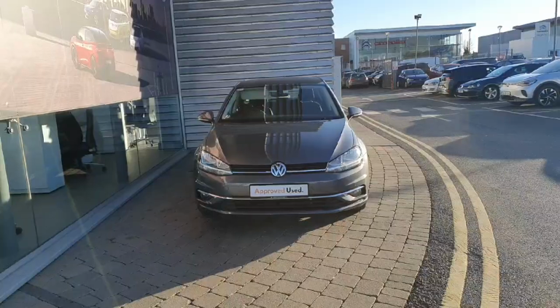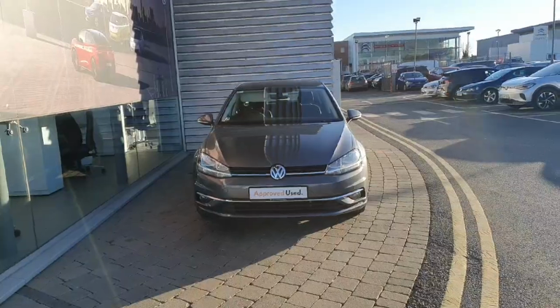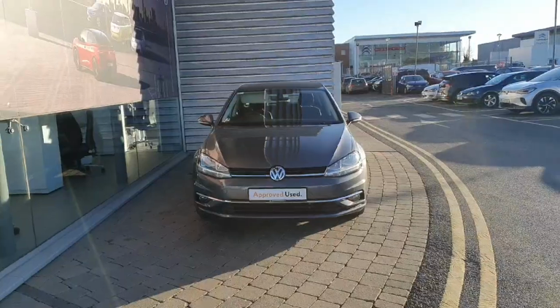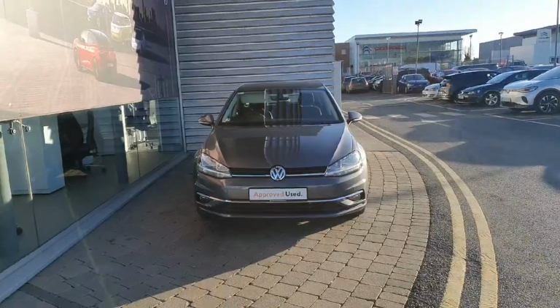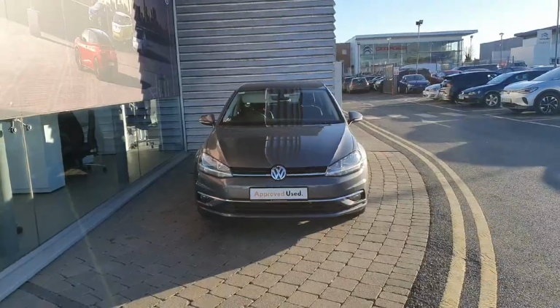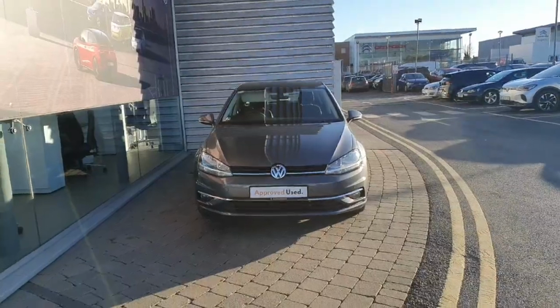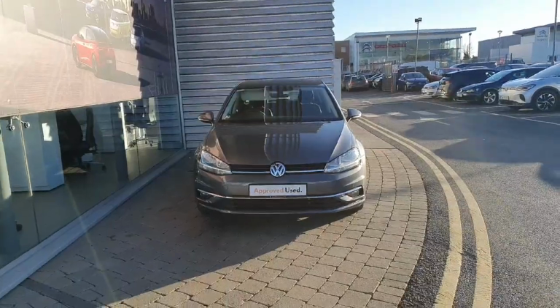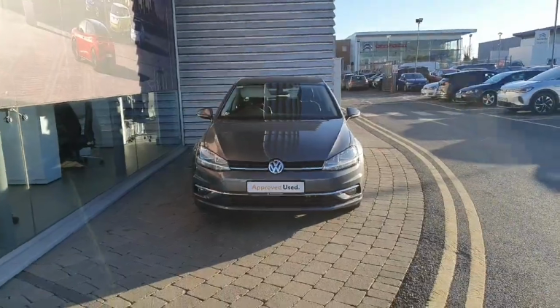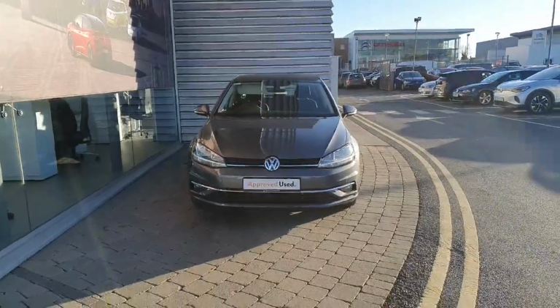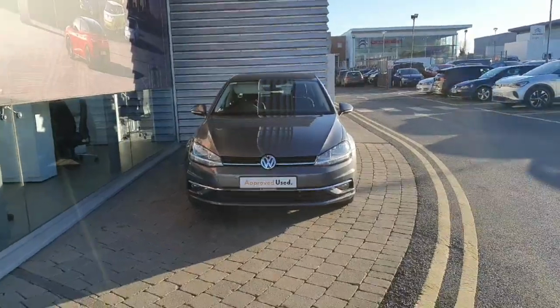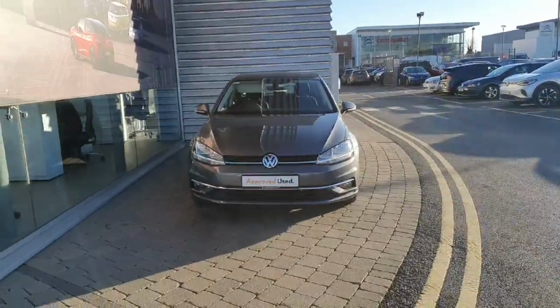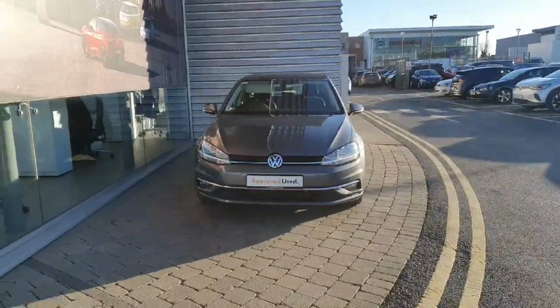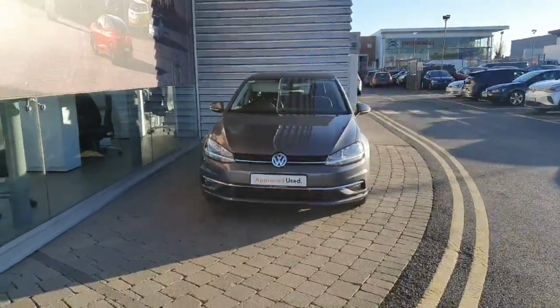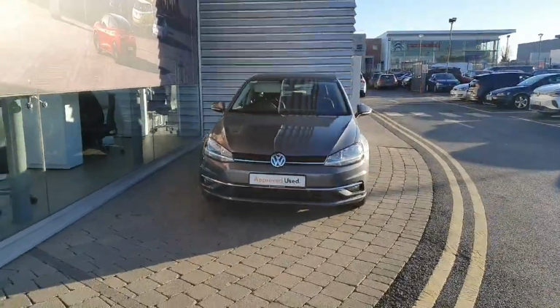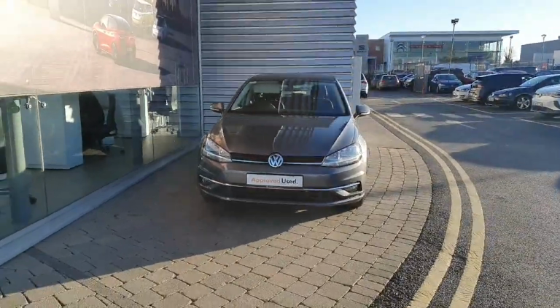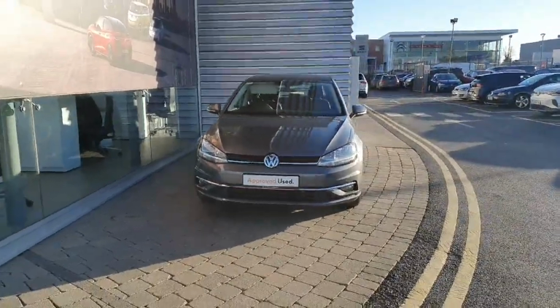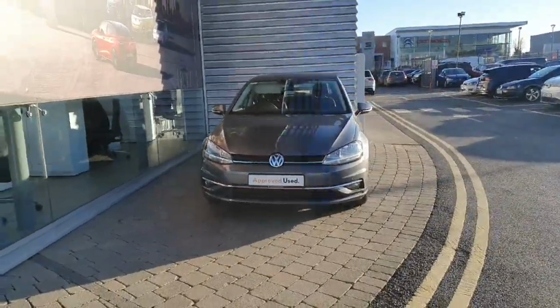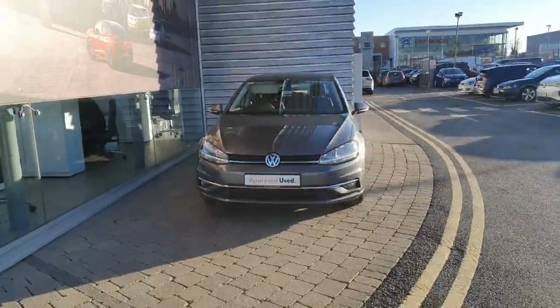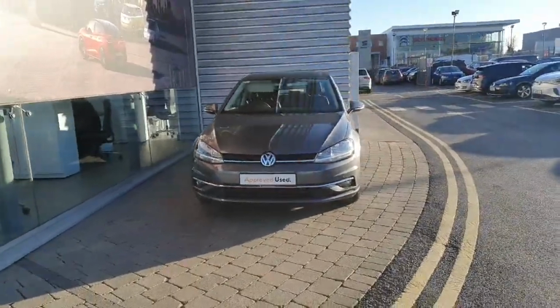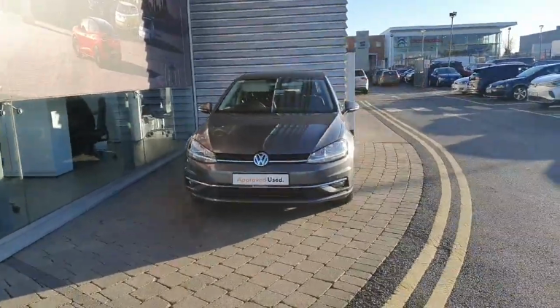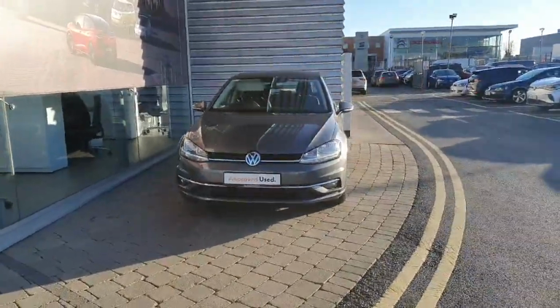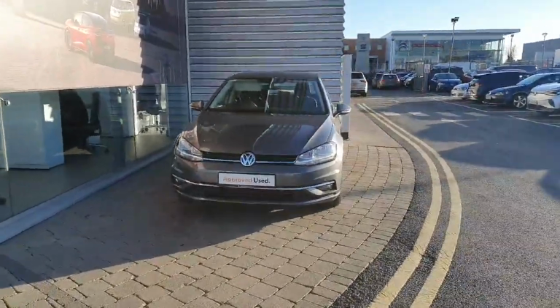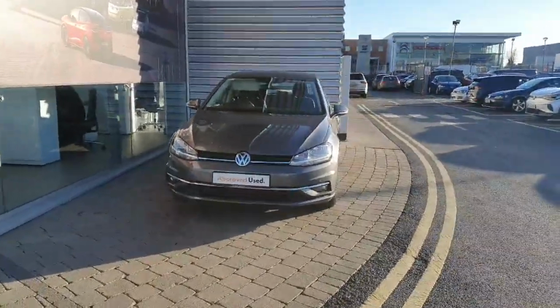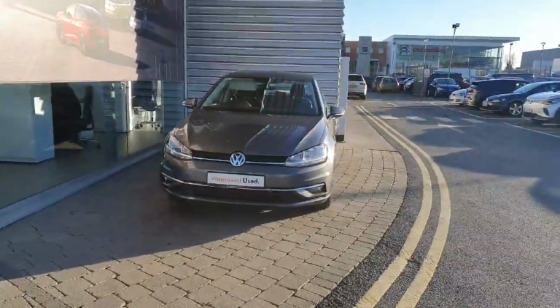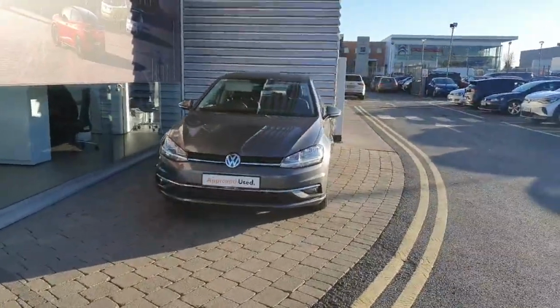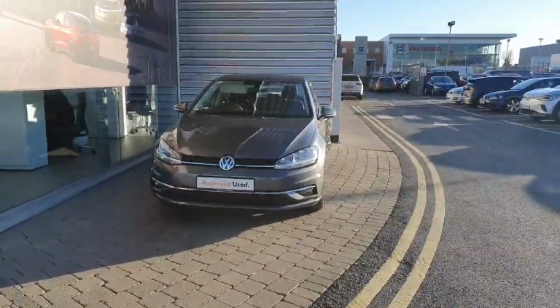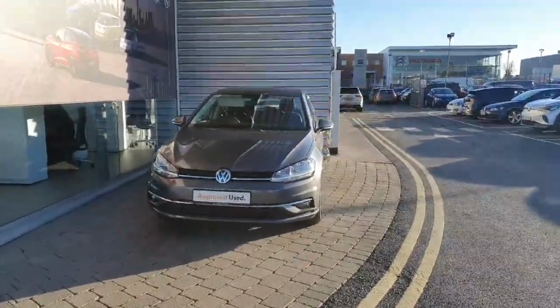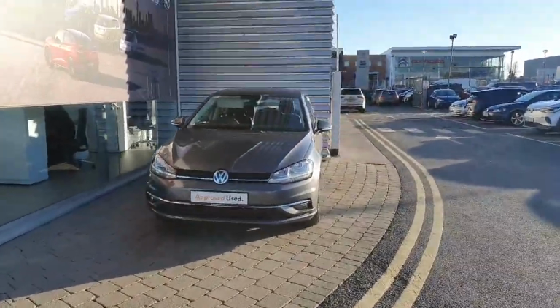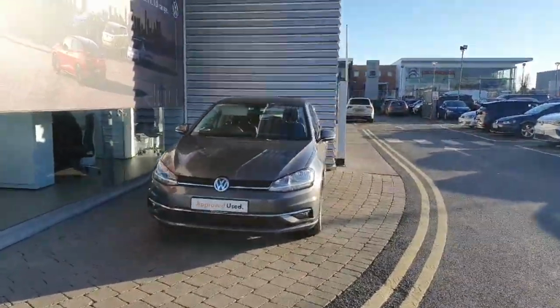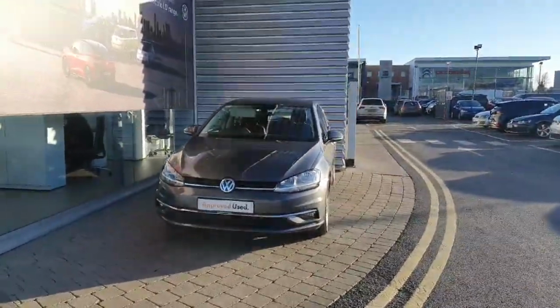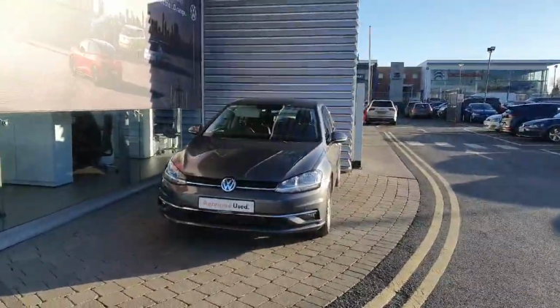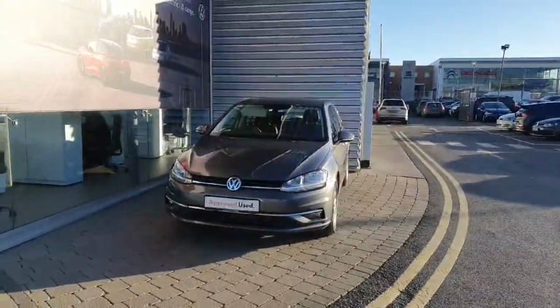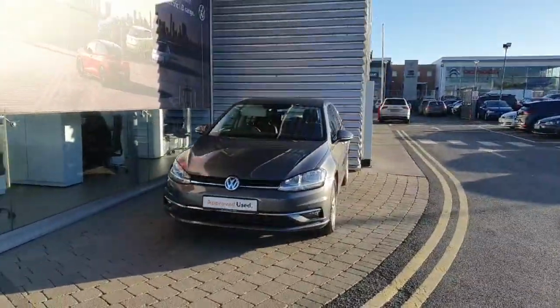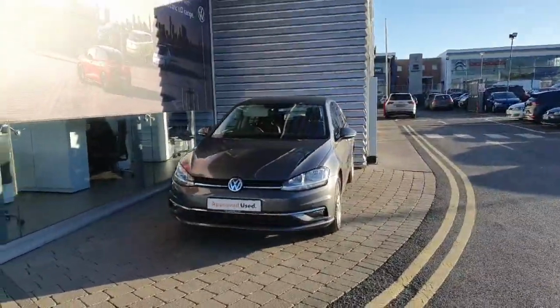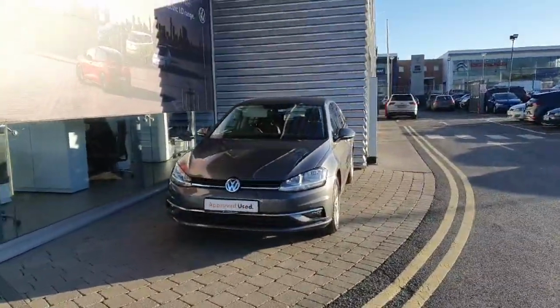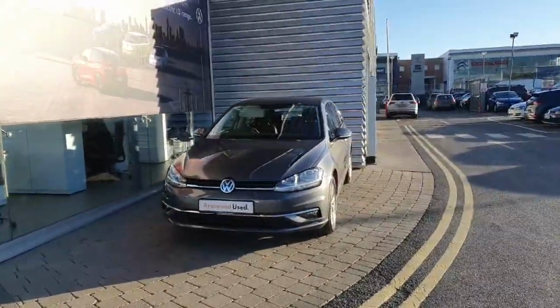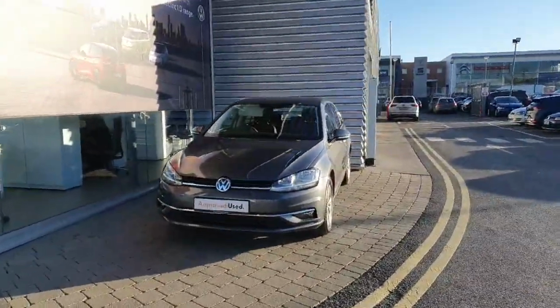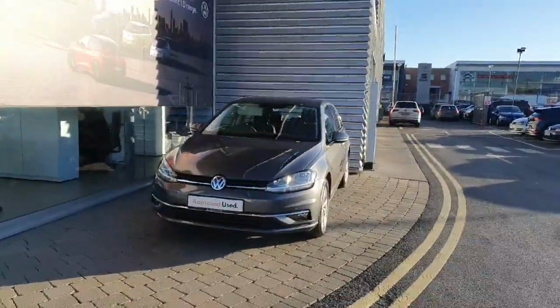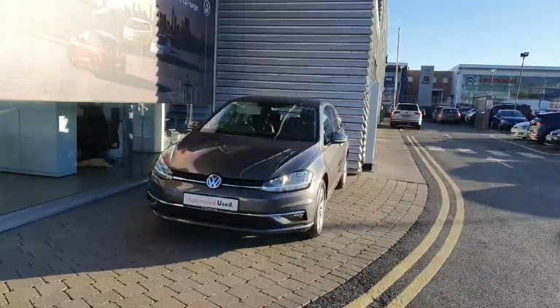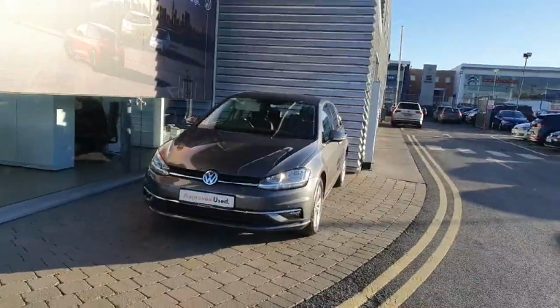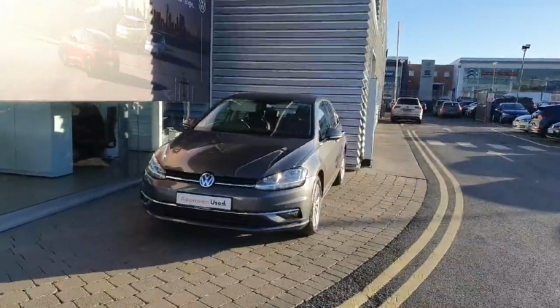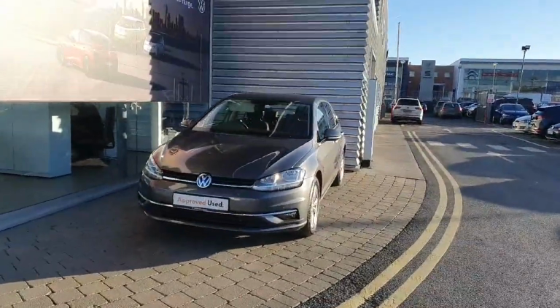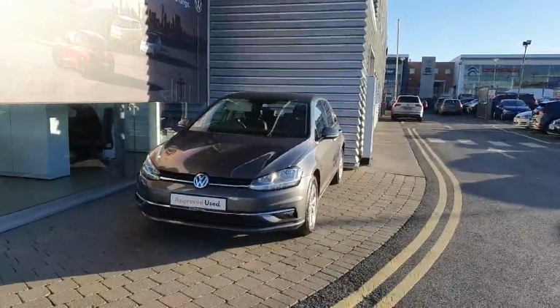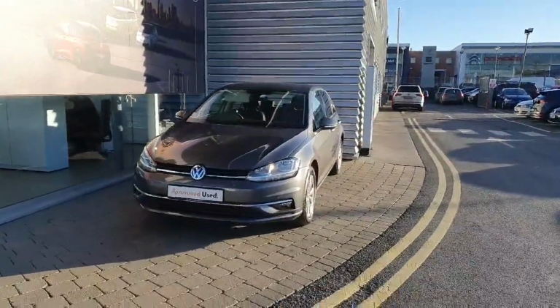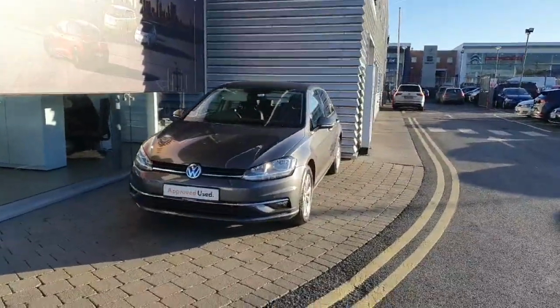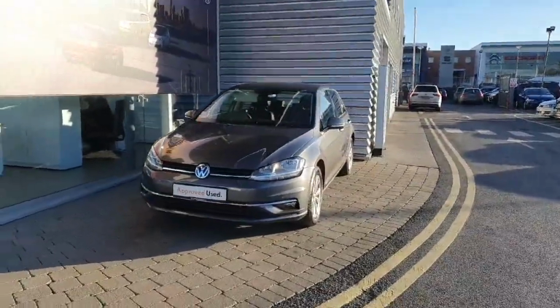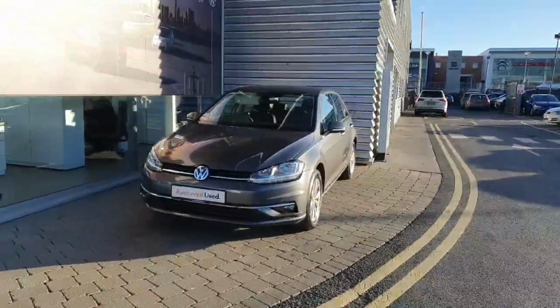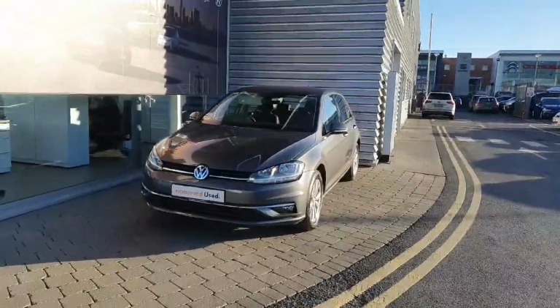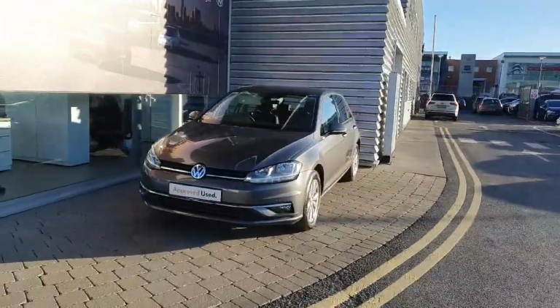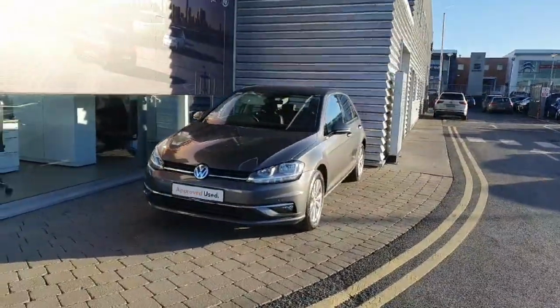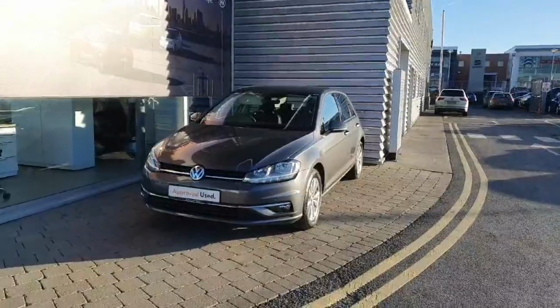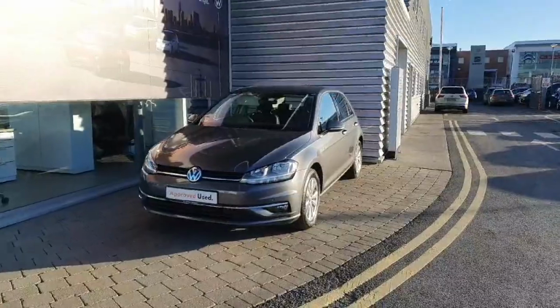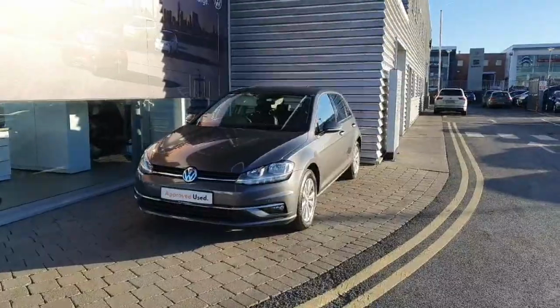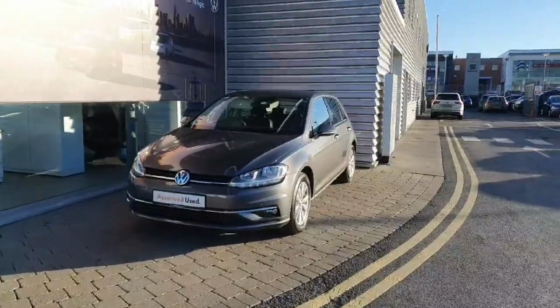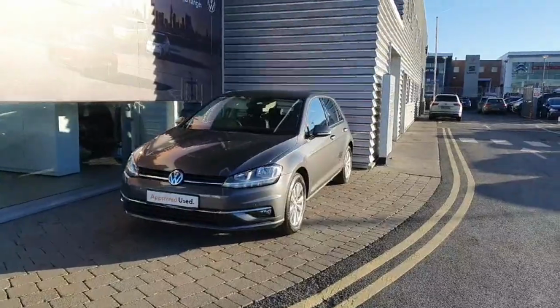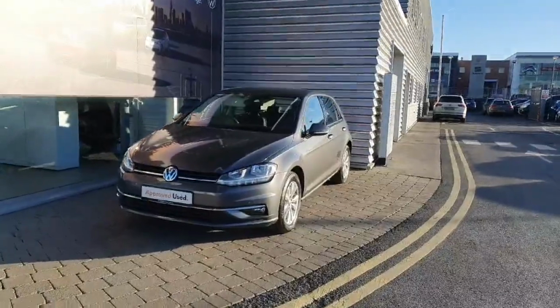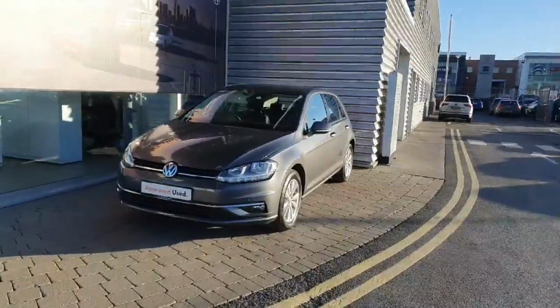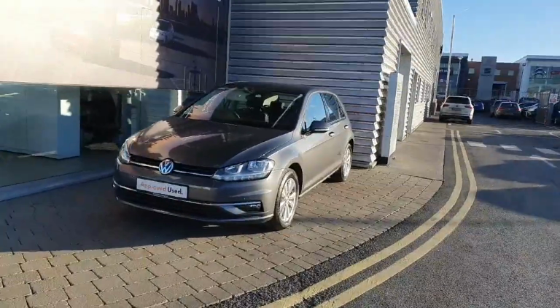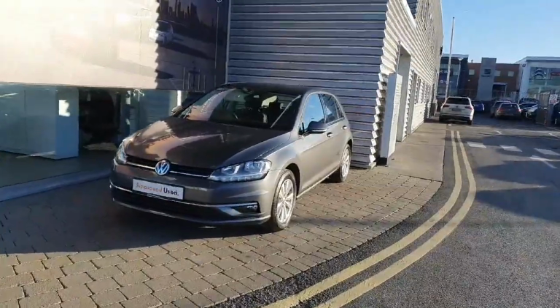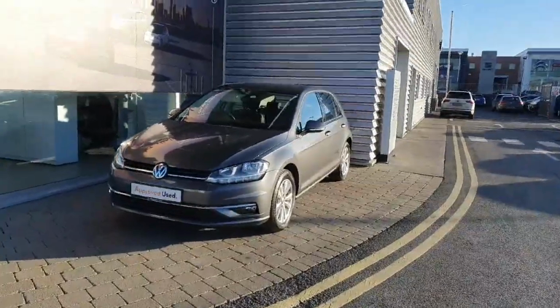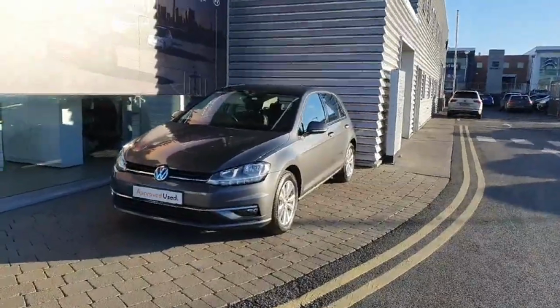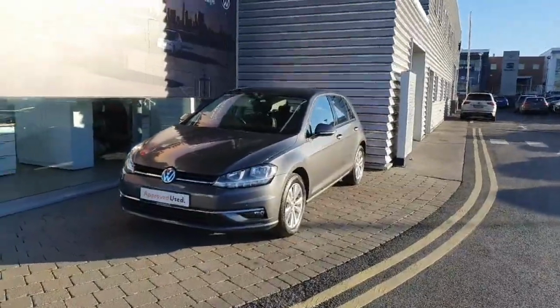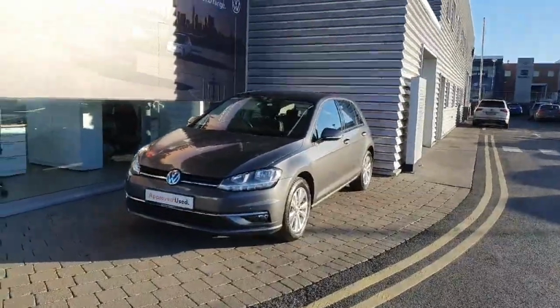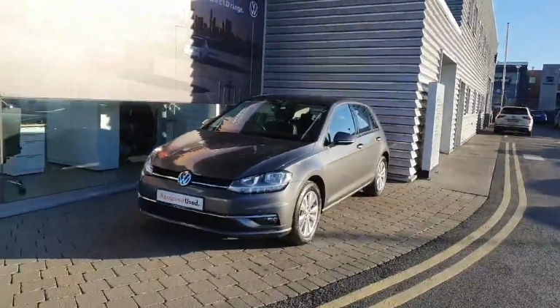Hi everyone, welcome to Joe Duffy Volkswagen and Sports. Today we're looking at this 2020 Volkswagen Golf finished off in metallic gray paint.